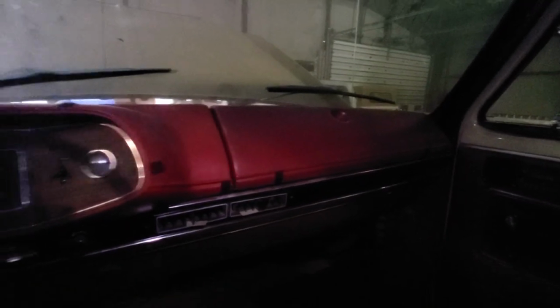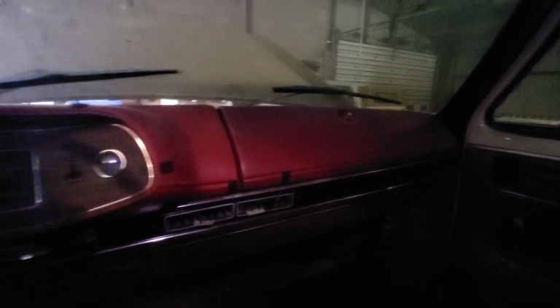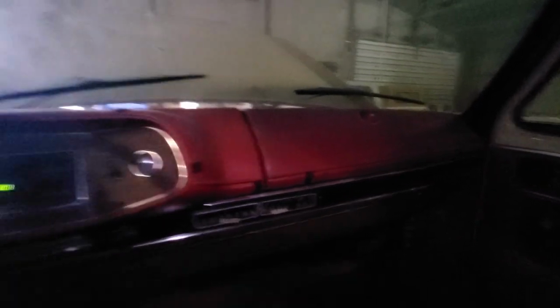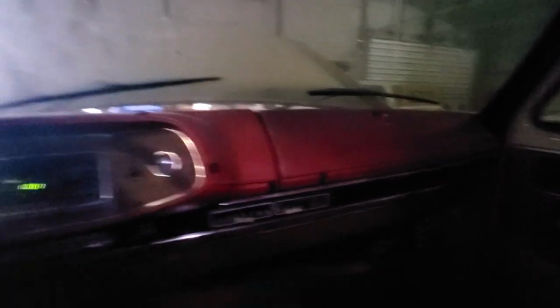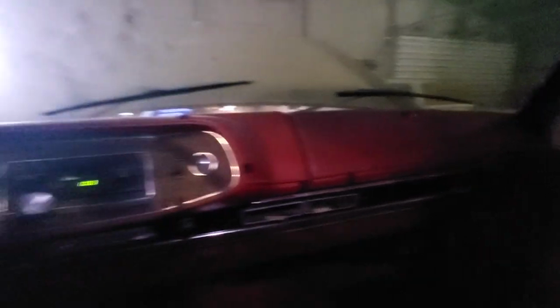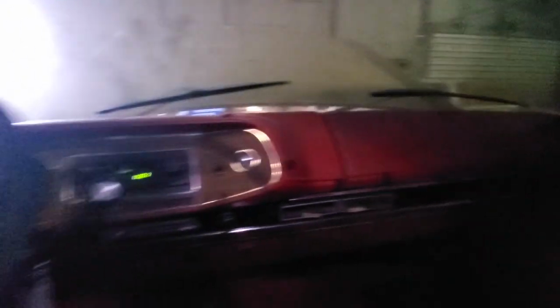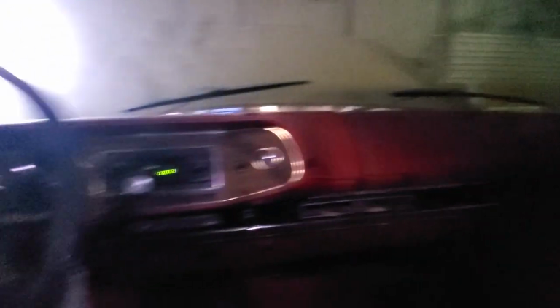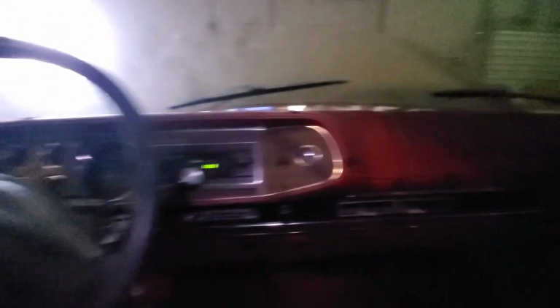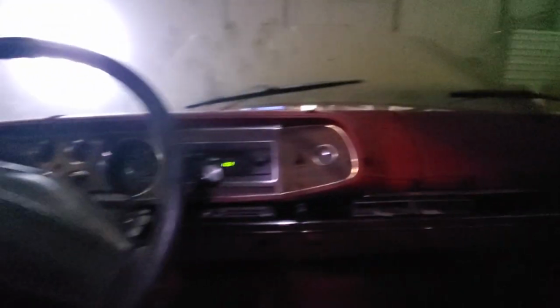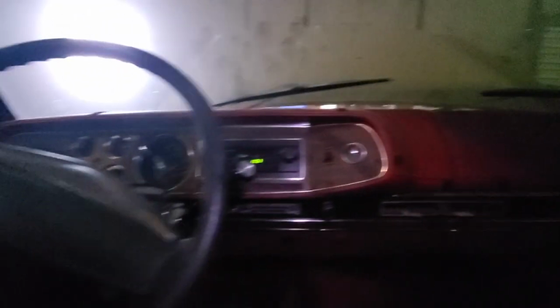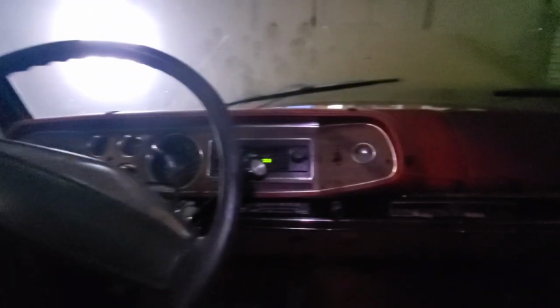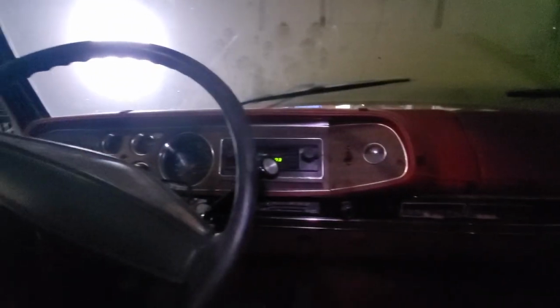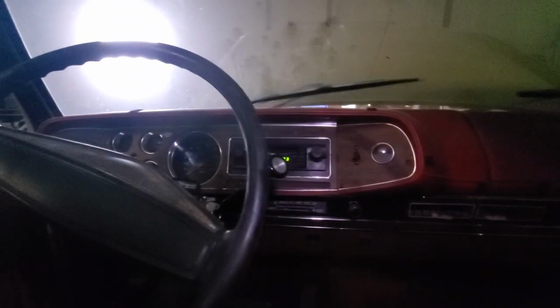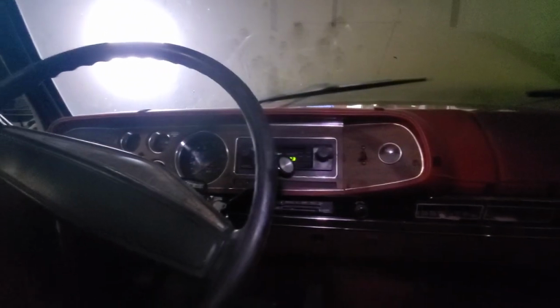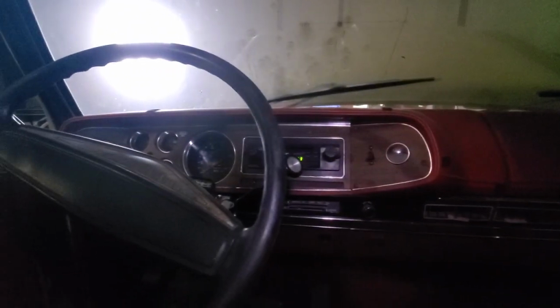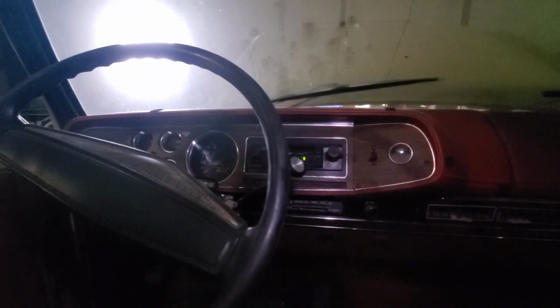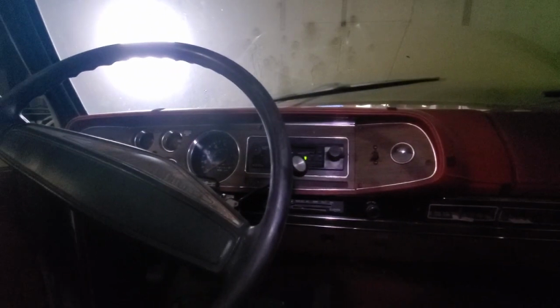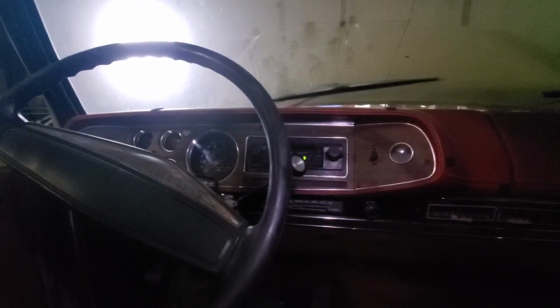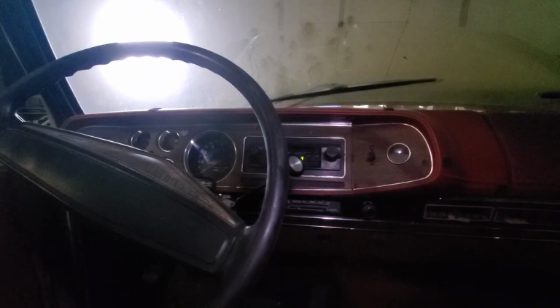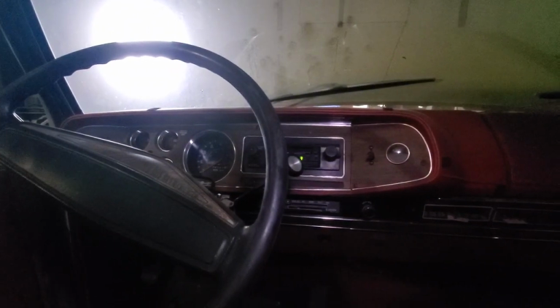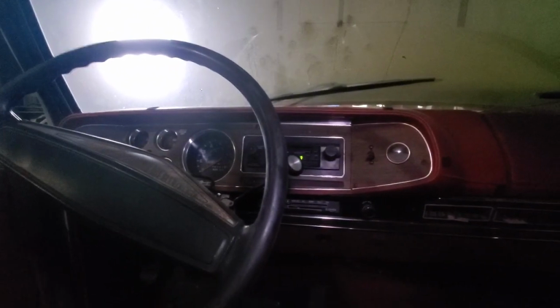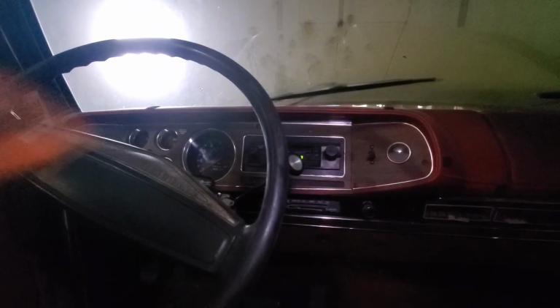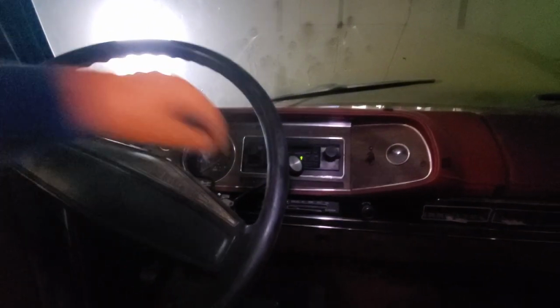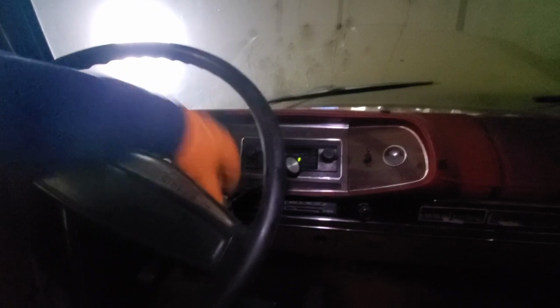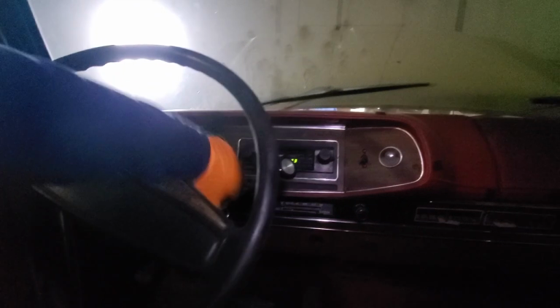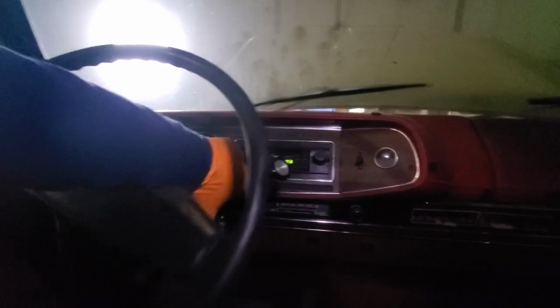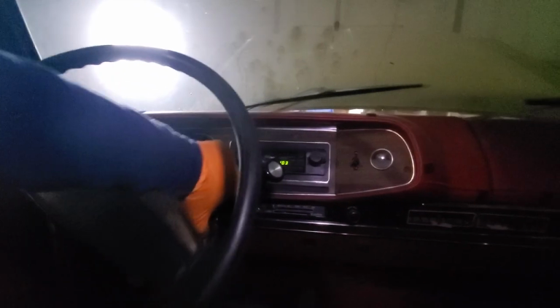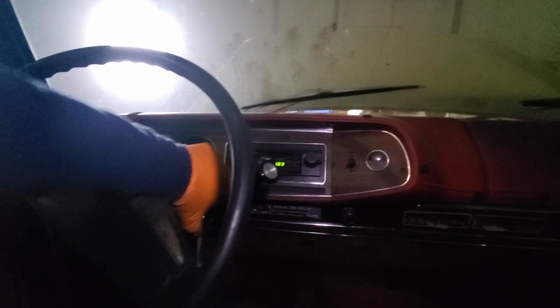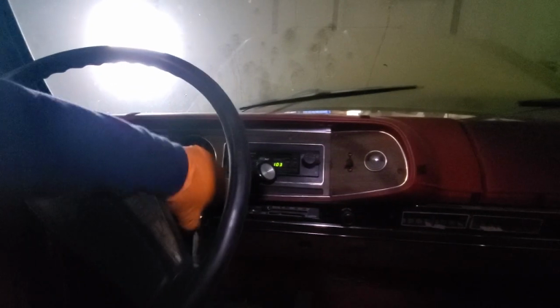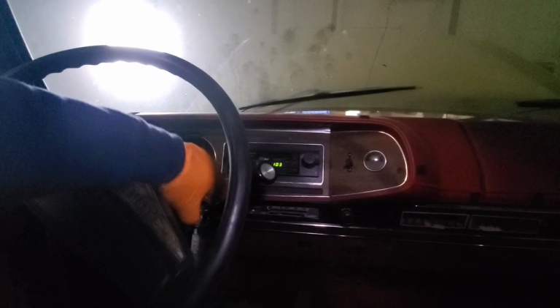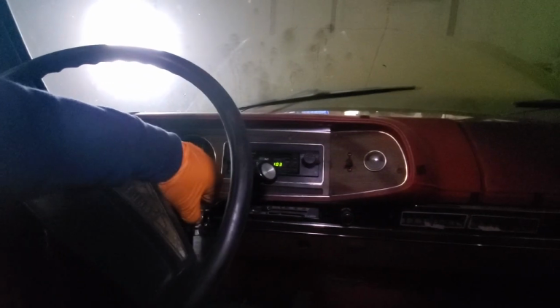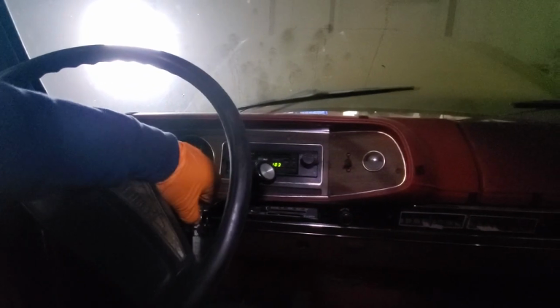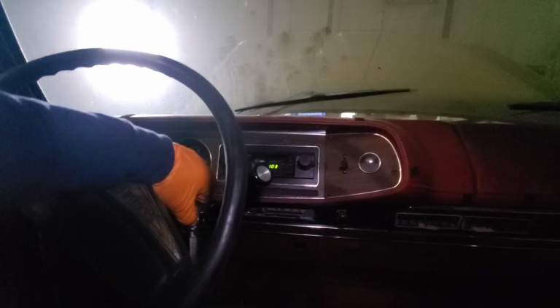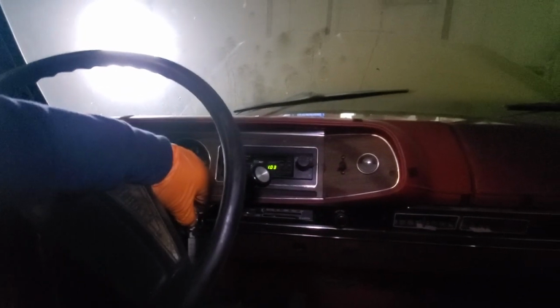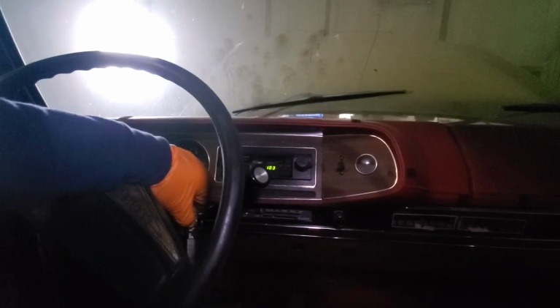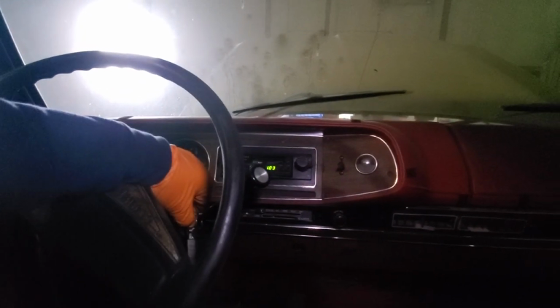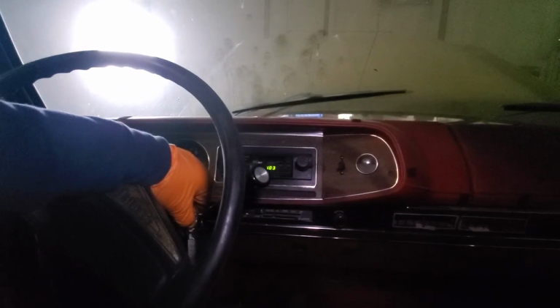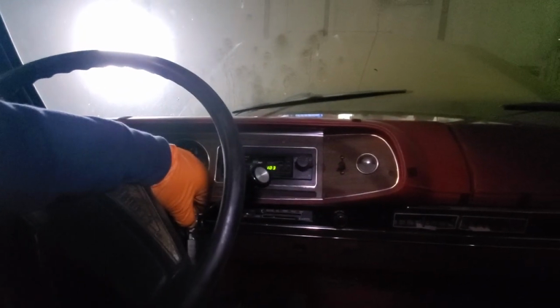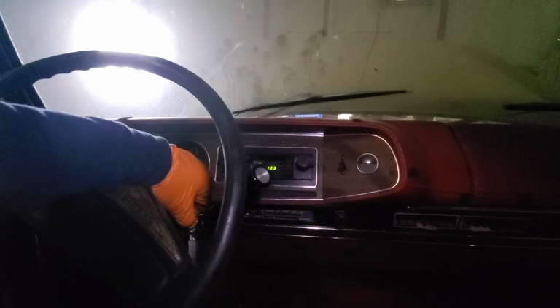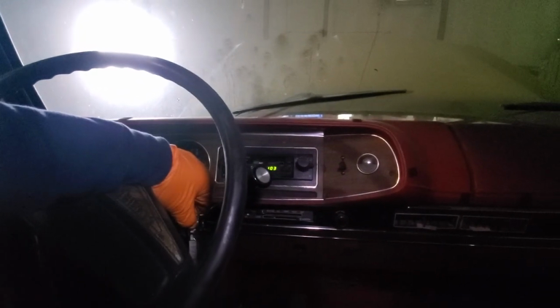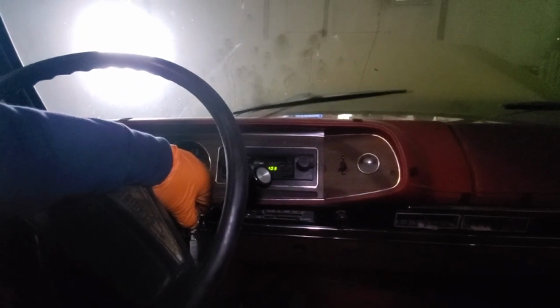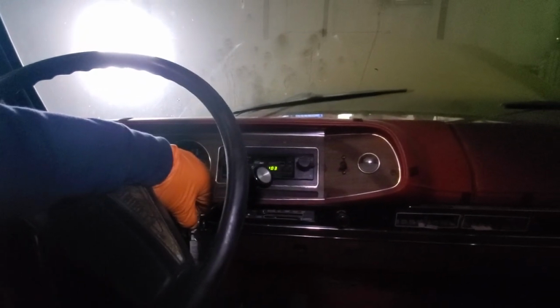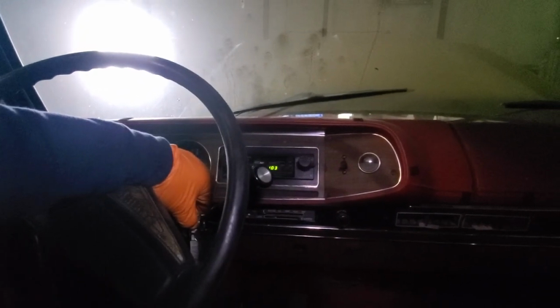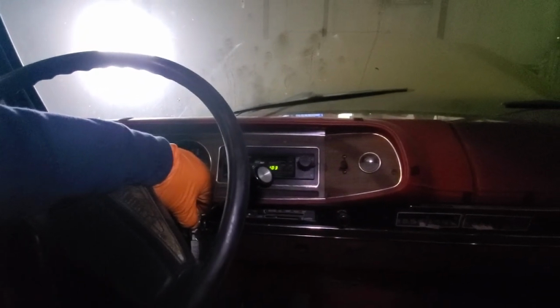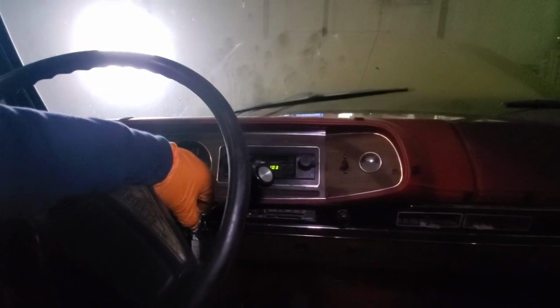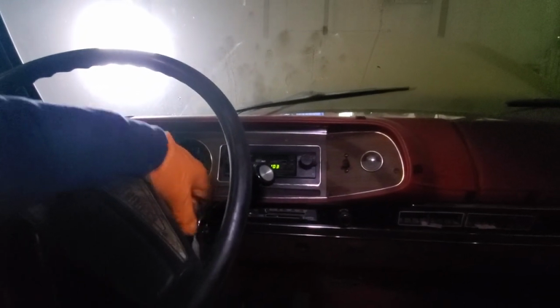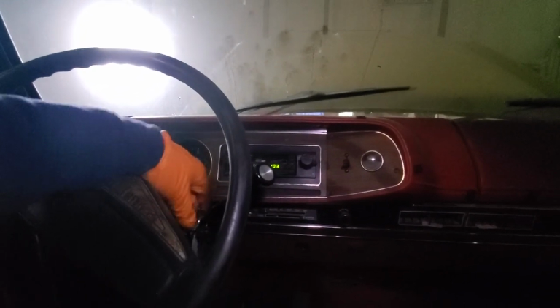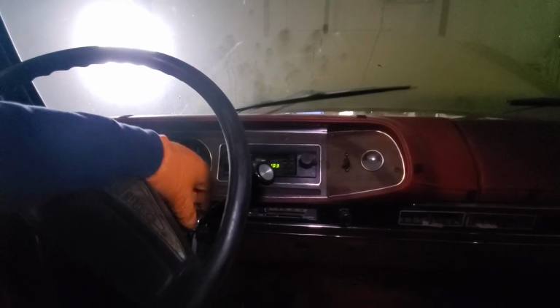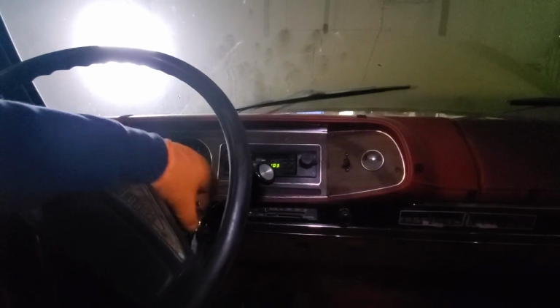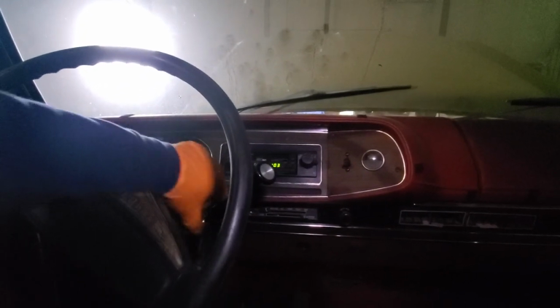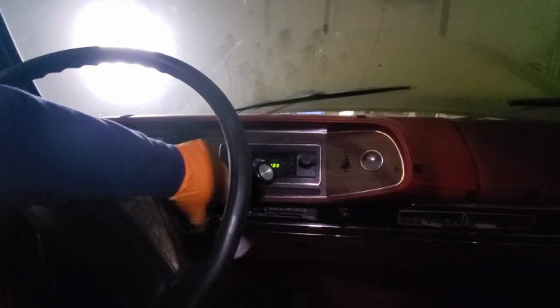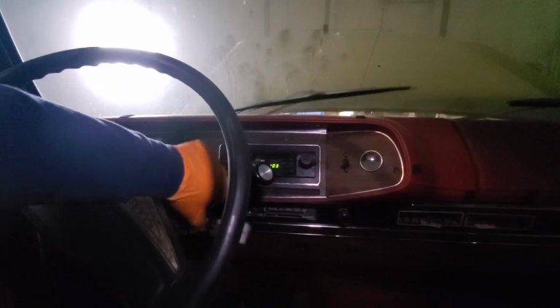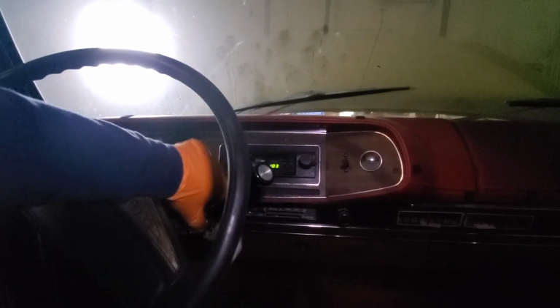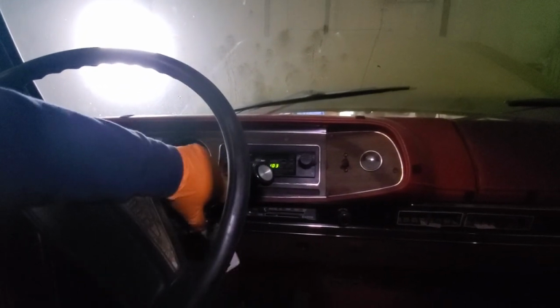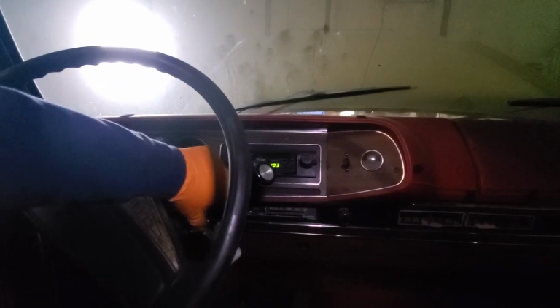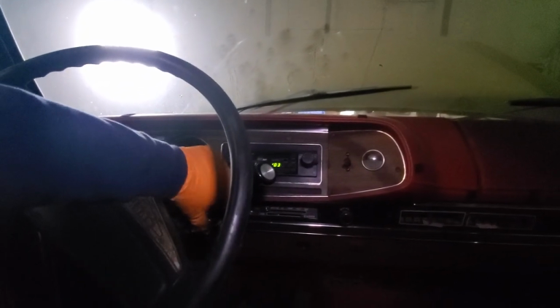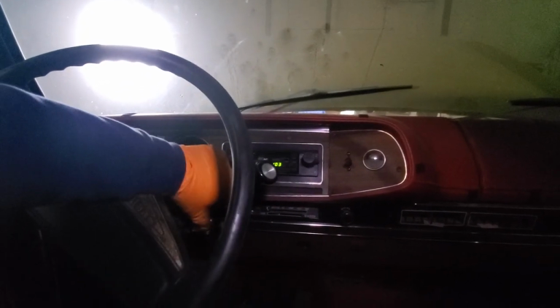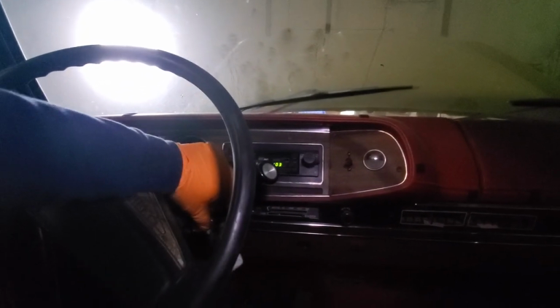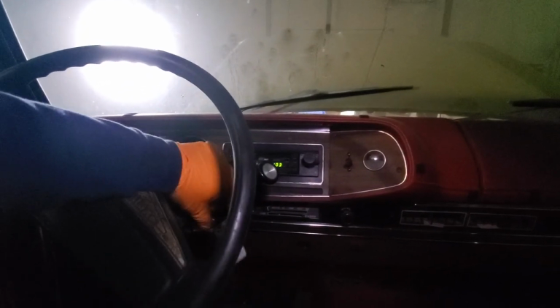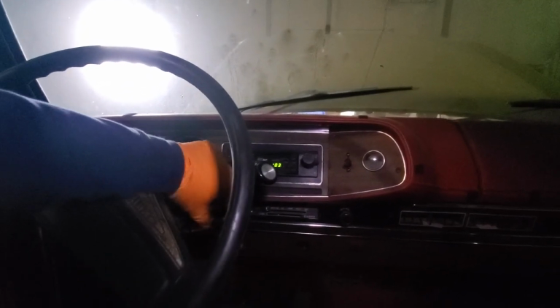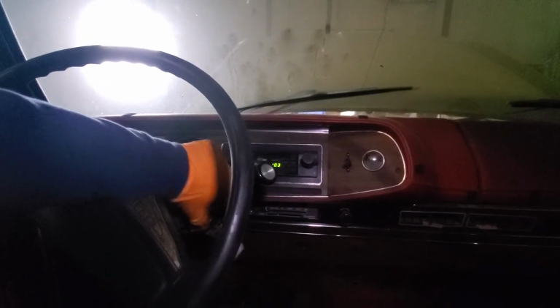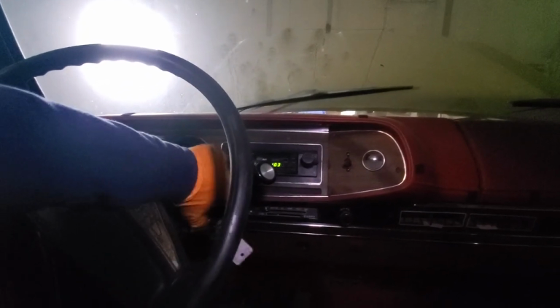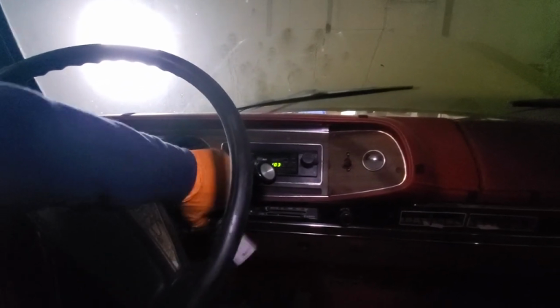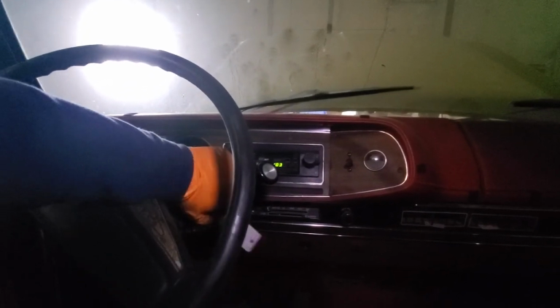And it died. Let's see if it'll restart. Nope, that's good enough for today though.